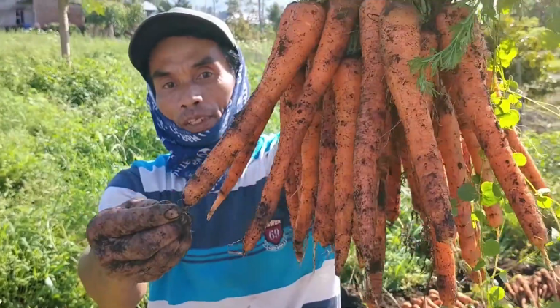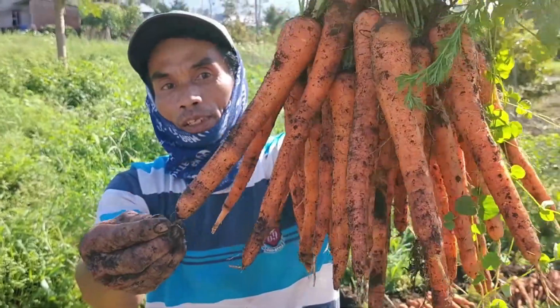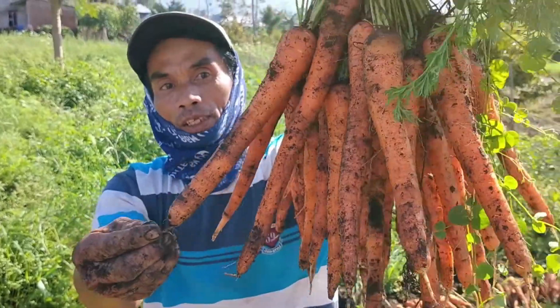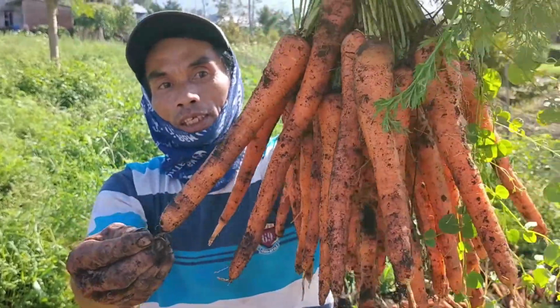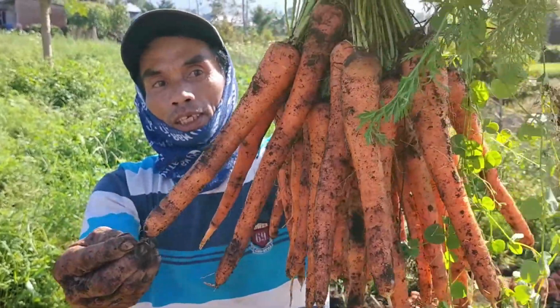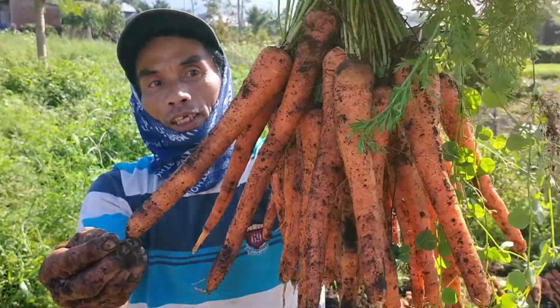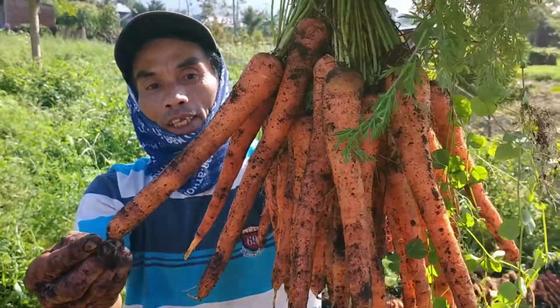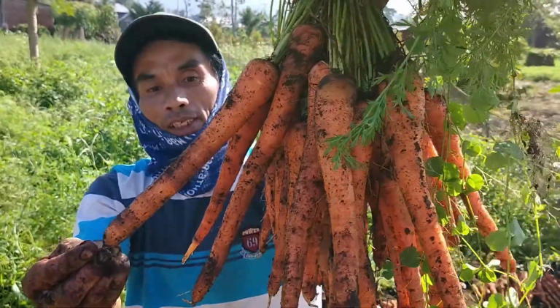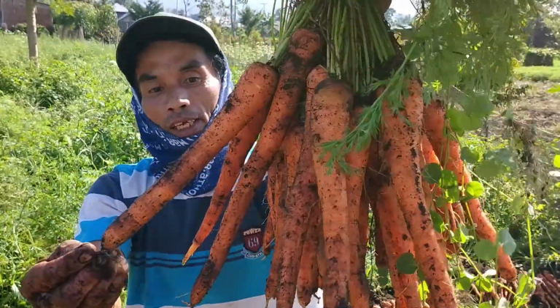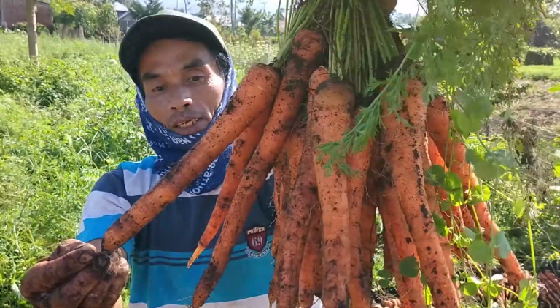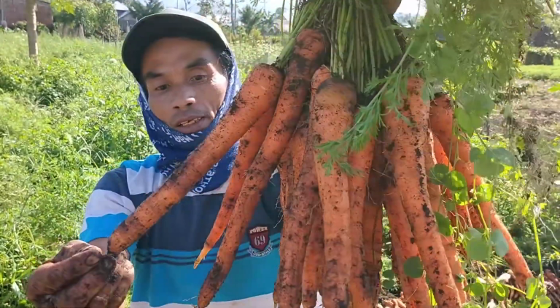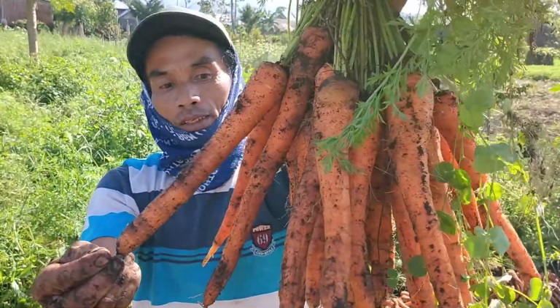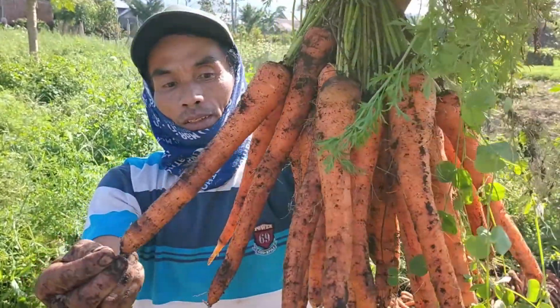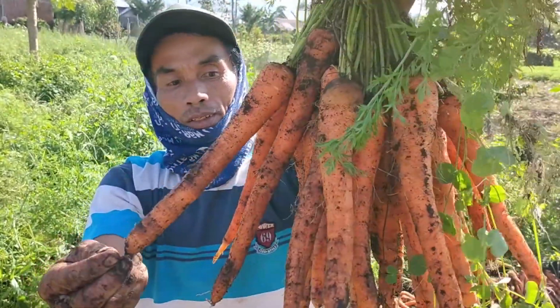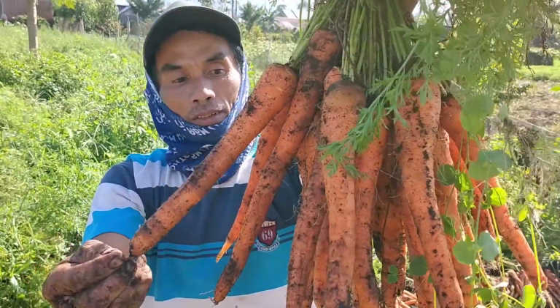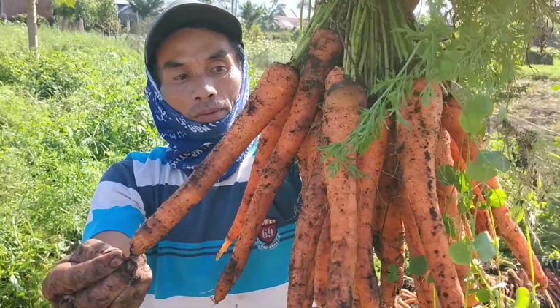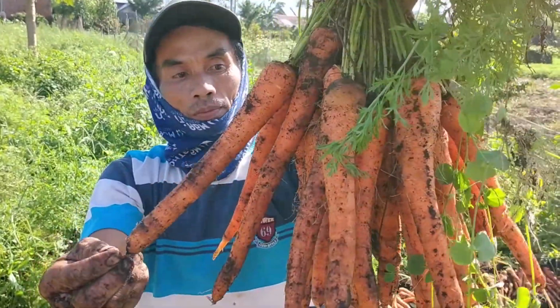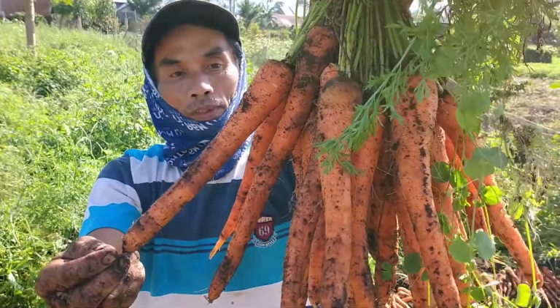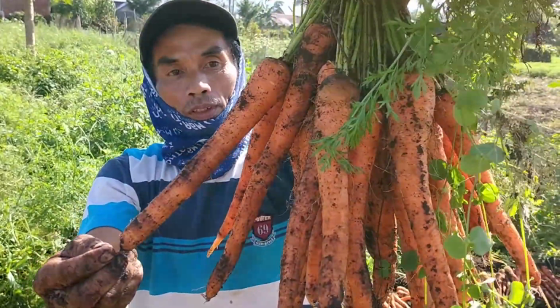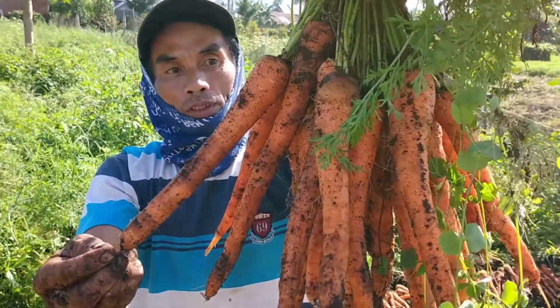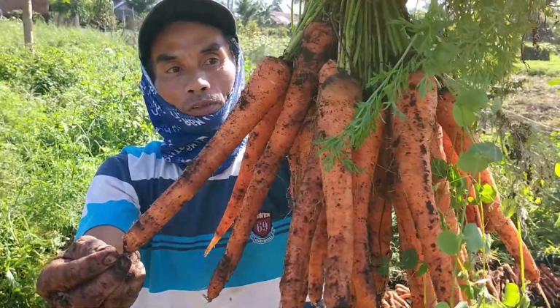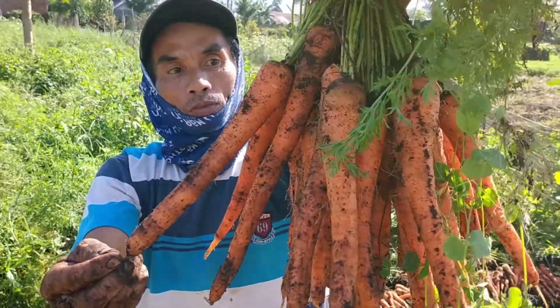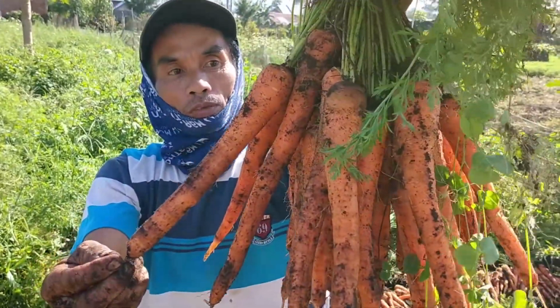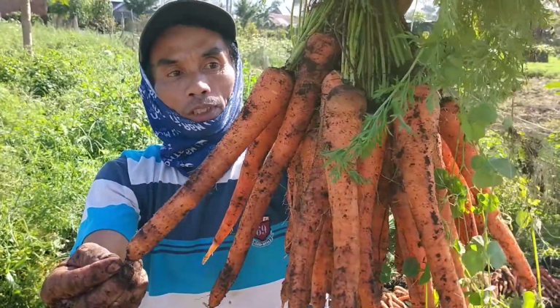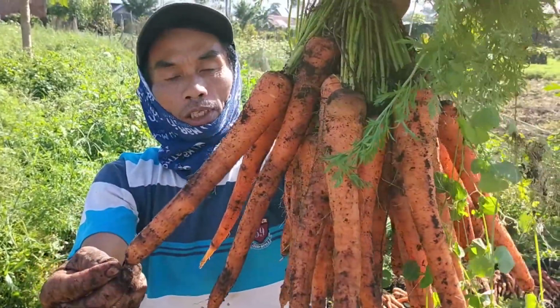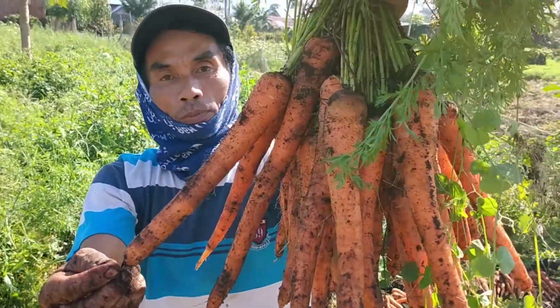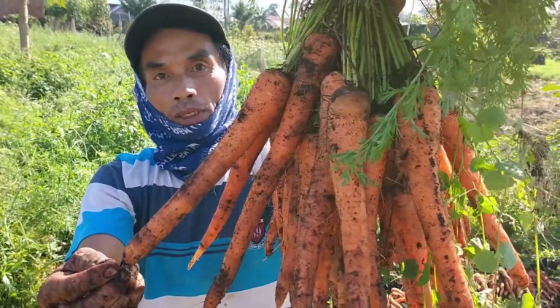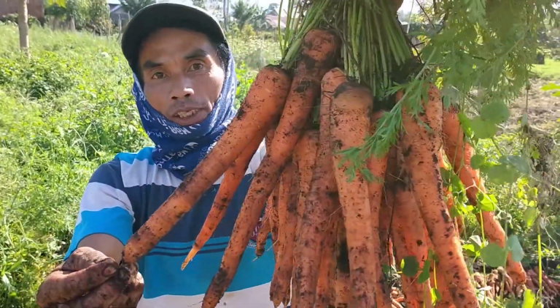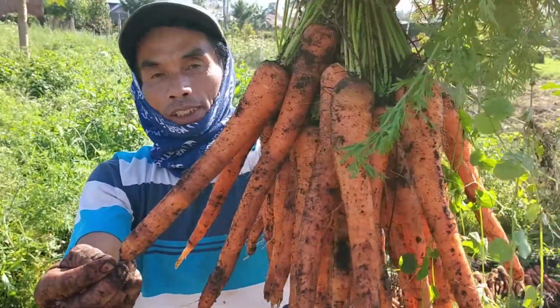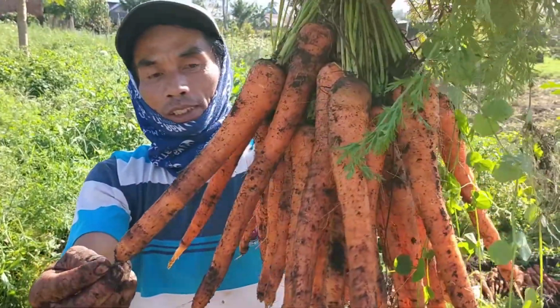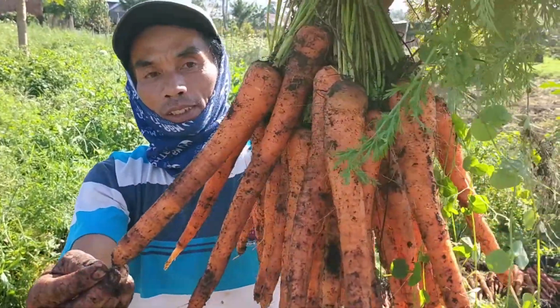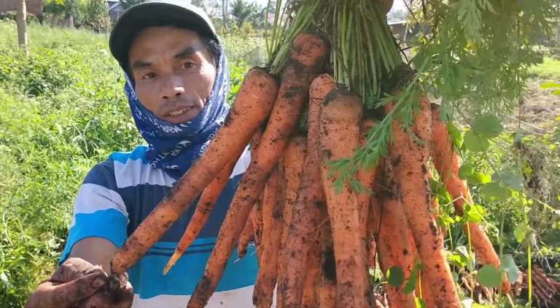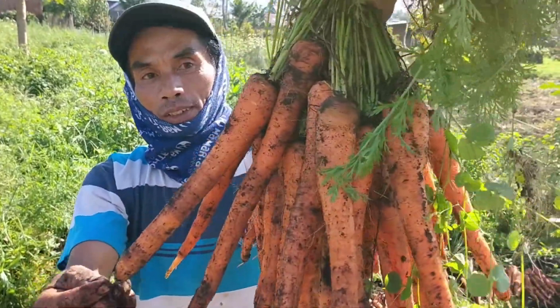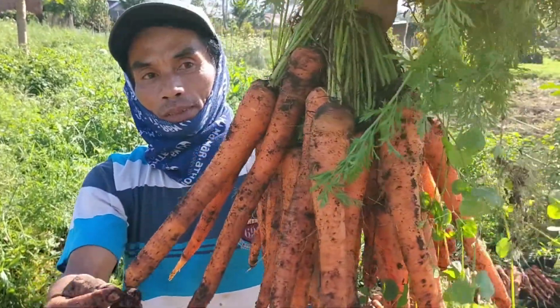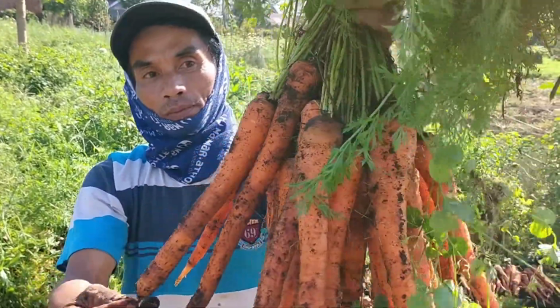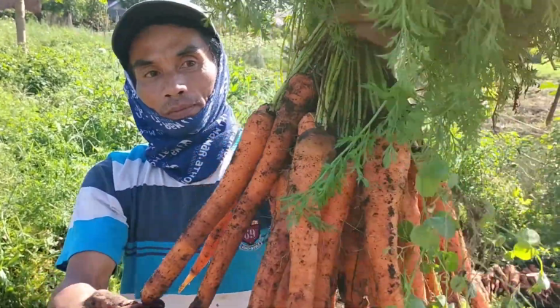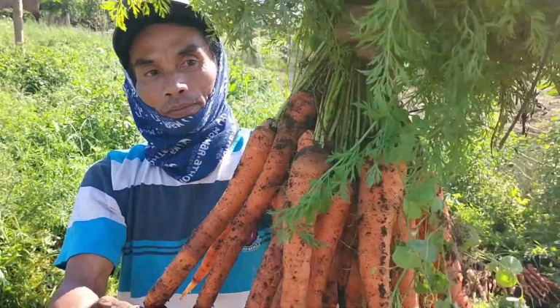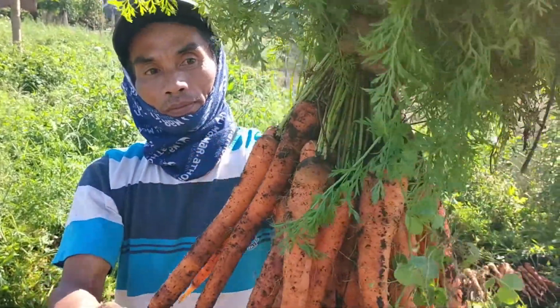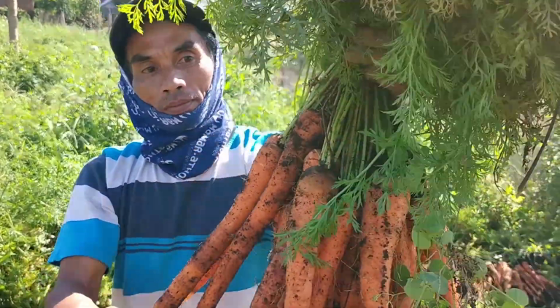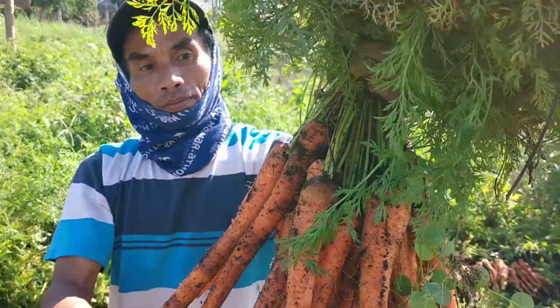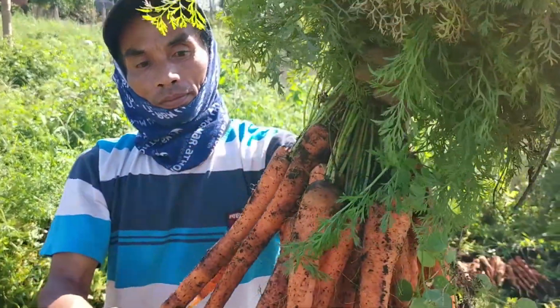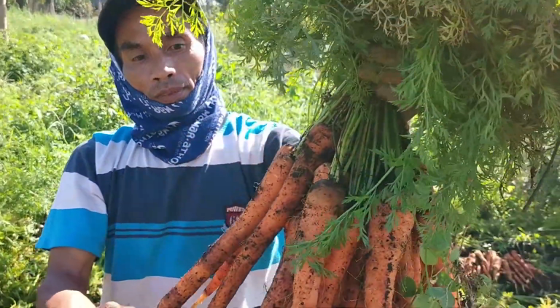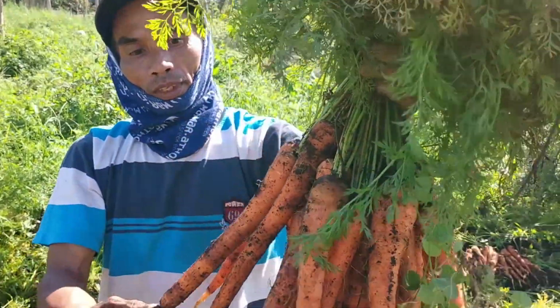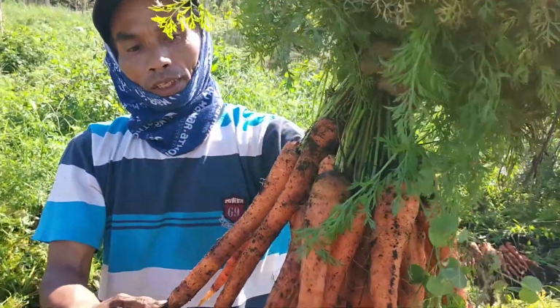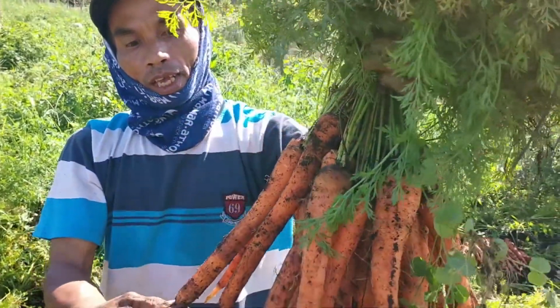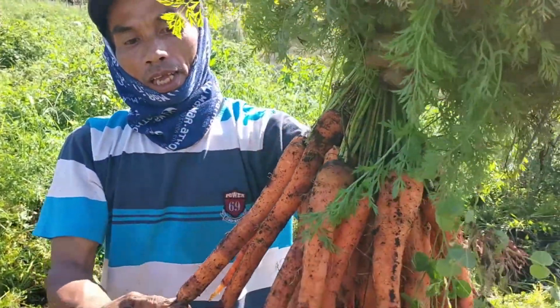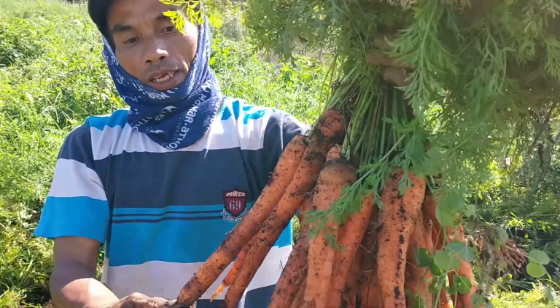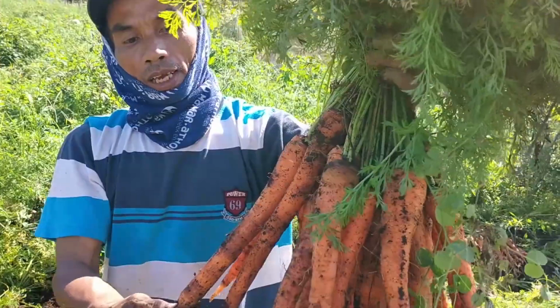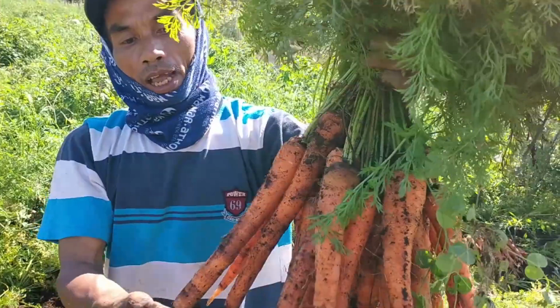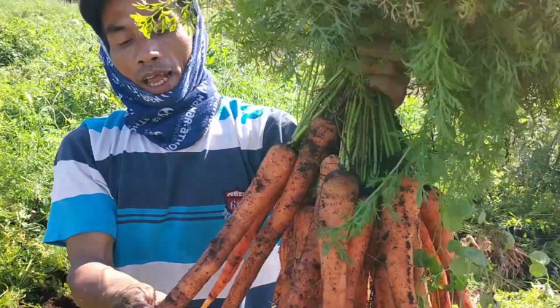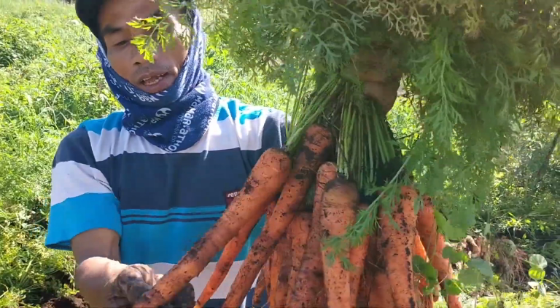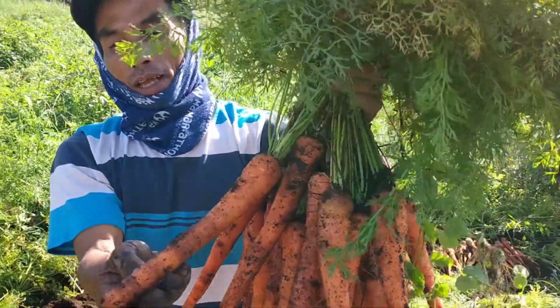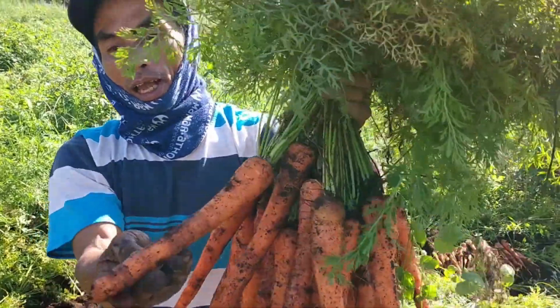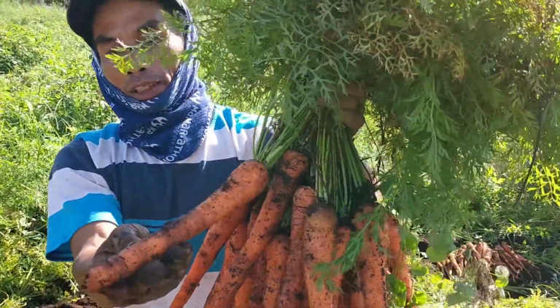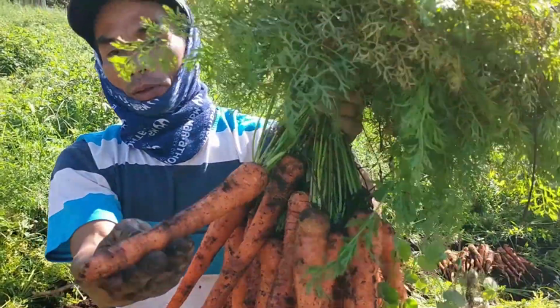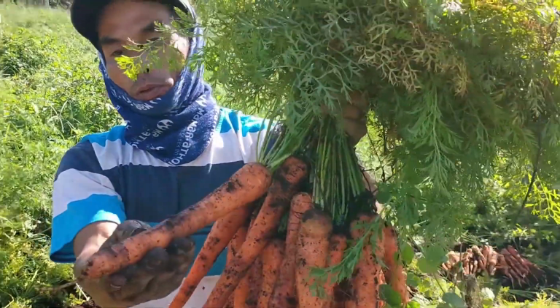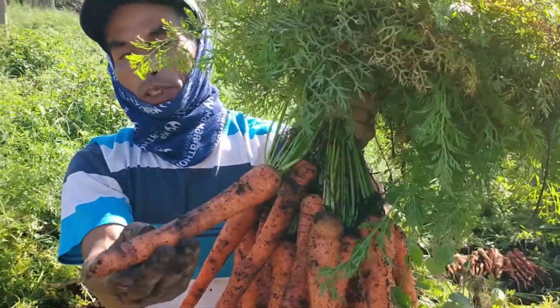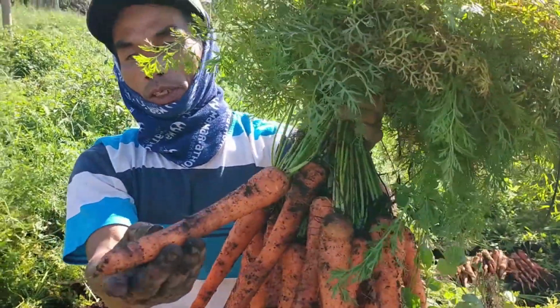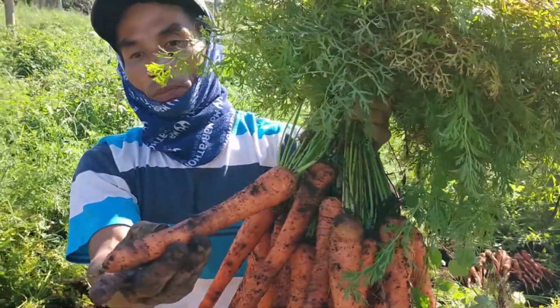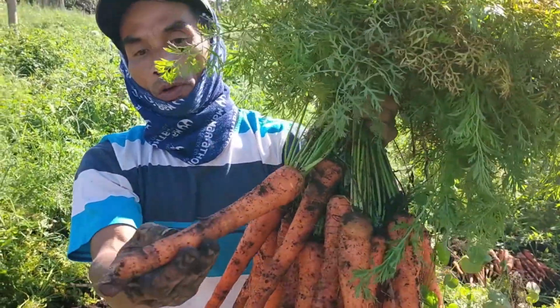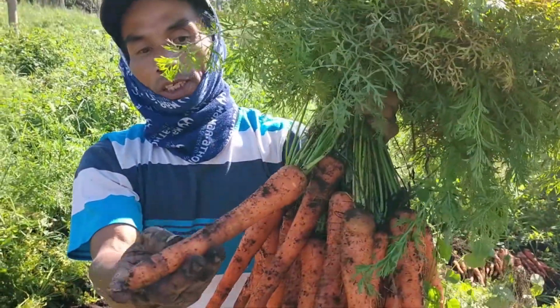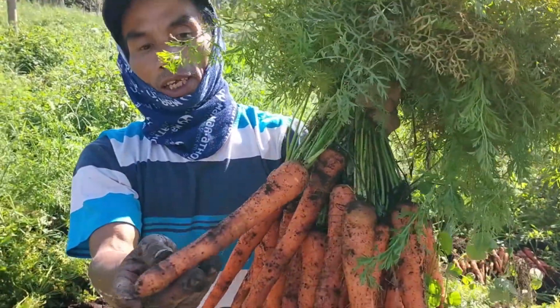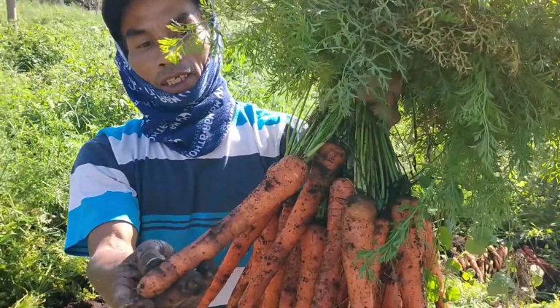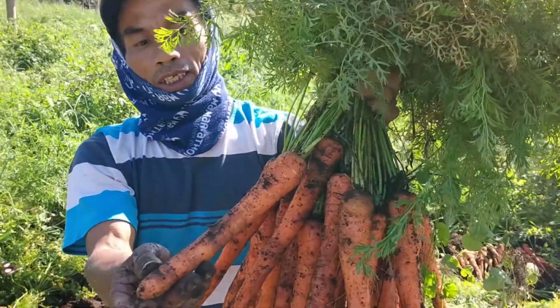Ciri-cirinya gimana kalau untuk bibit, Mas? Gimana, Mas? Yang dipilih yang seperti apa kalau untuk bibit? Ada bundek bawahnya nih.